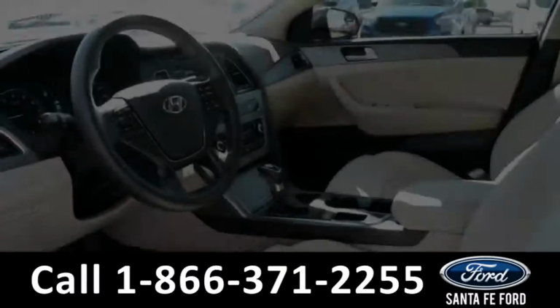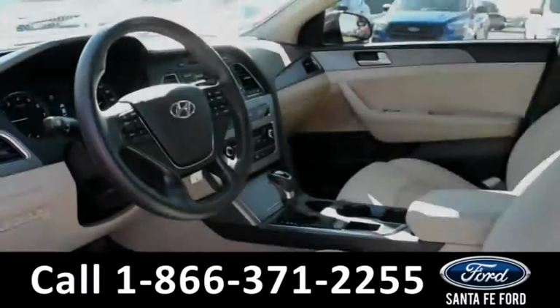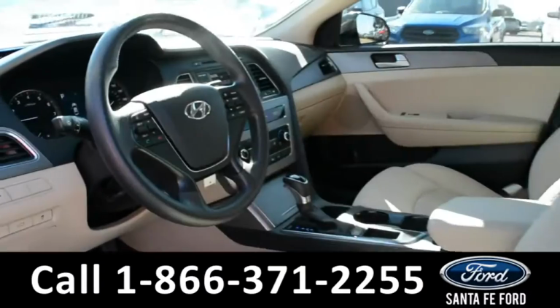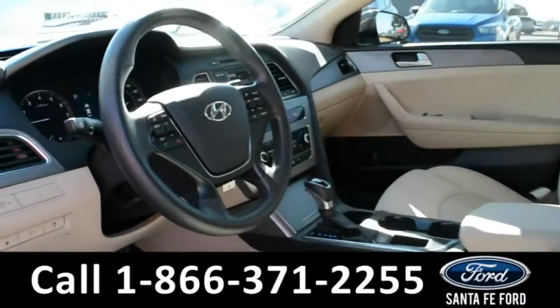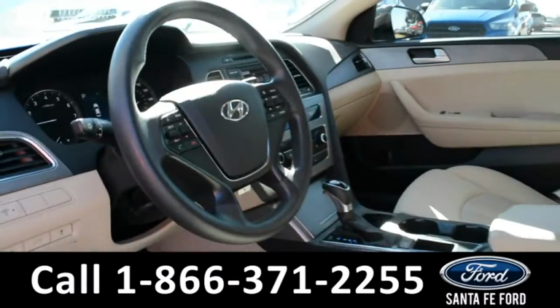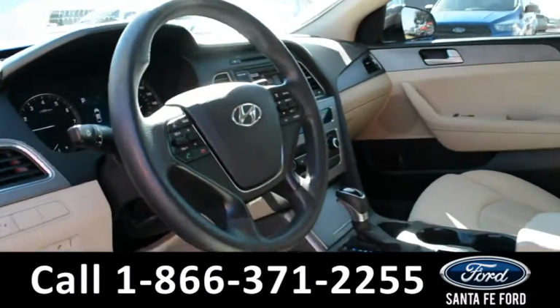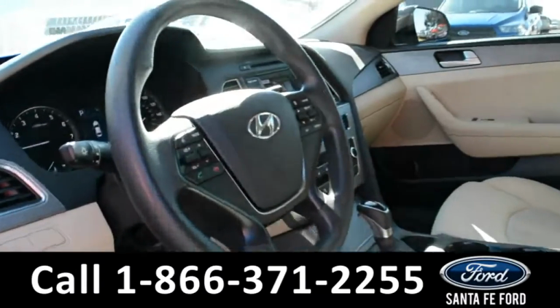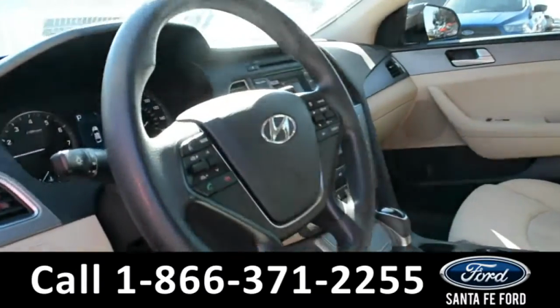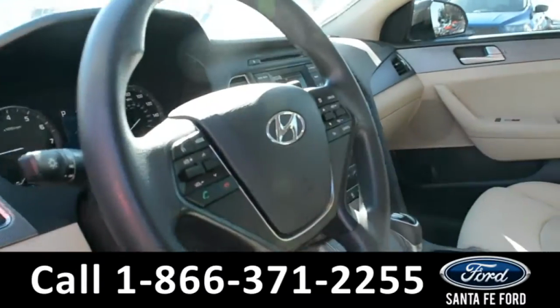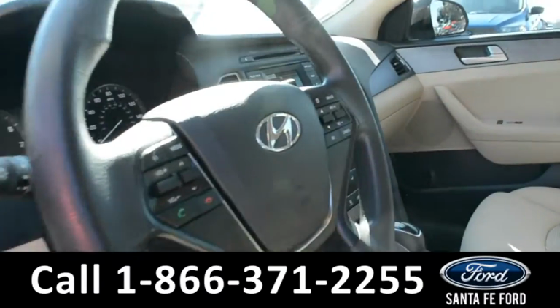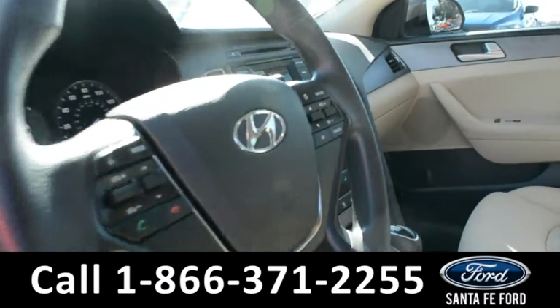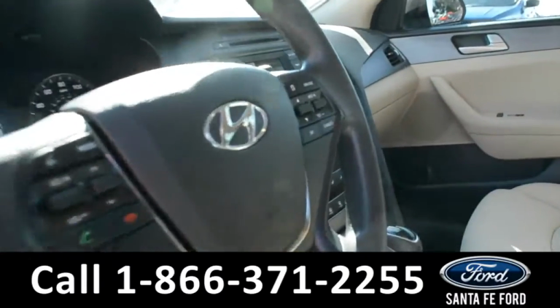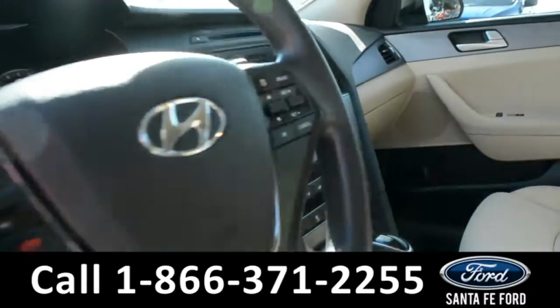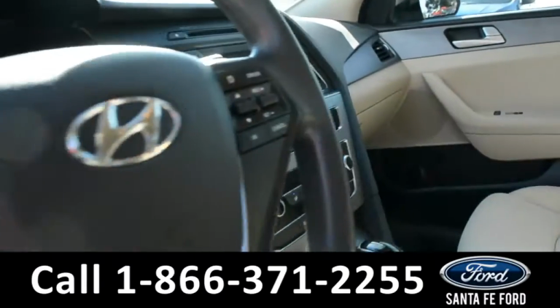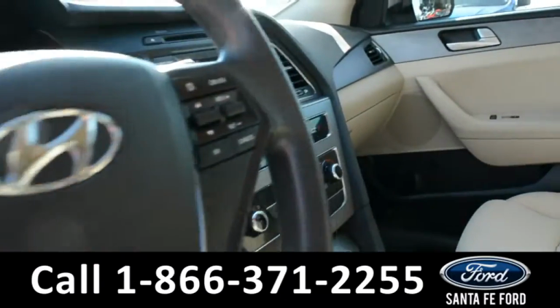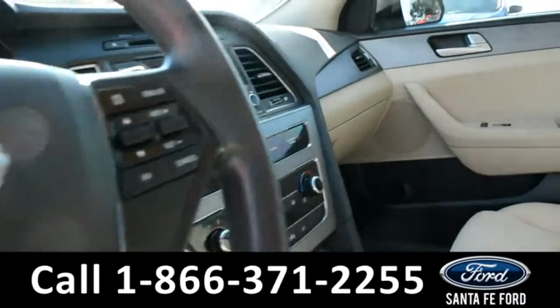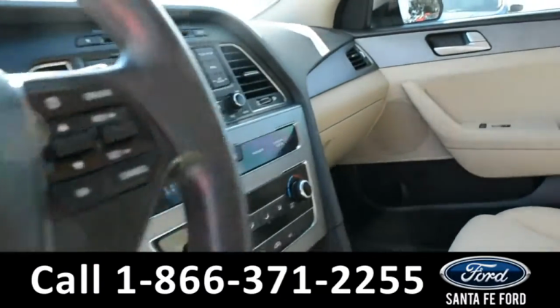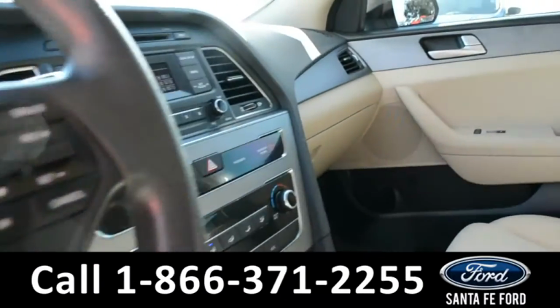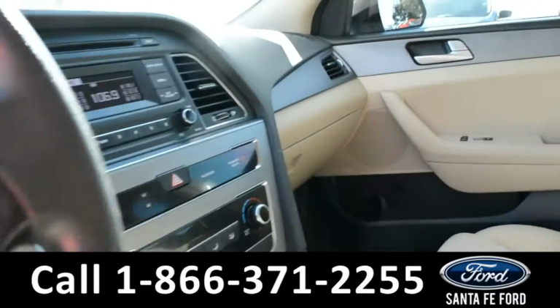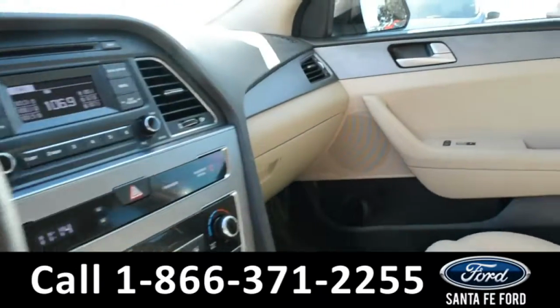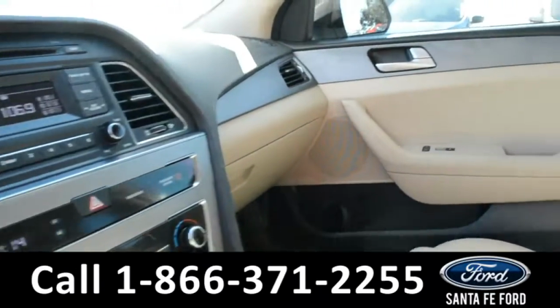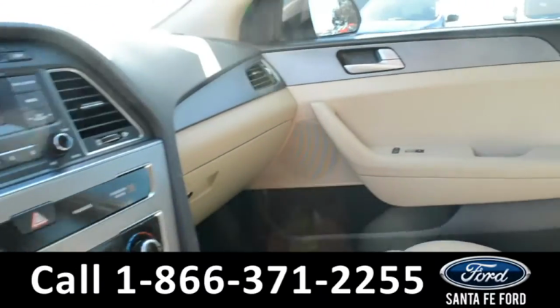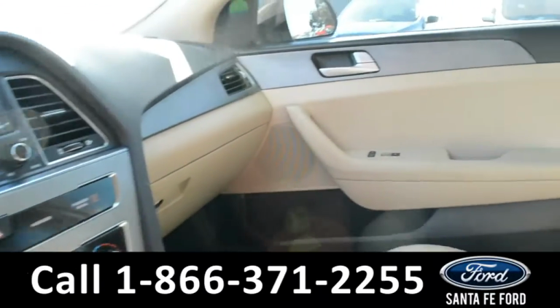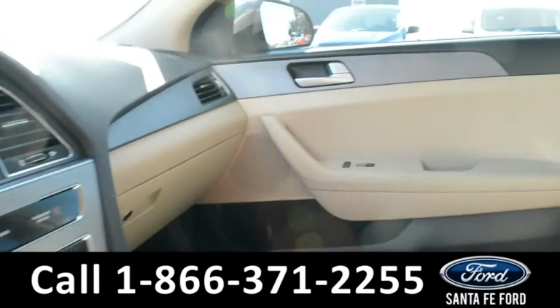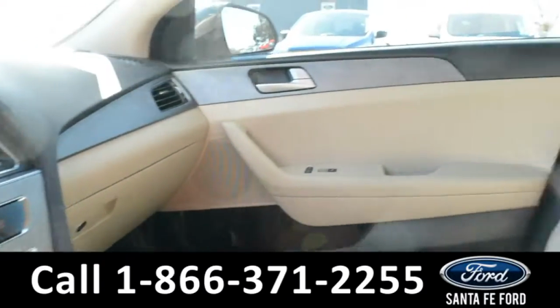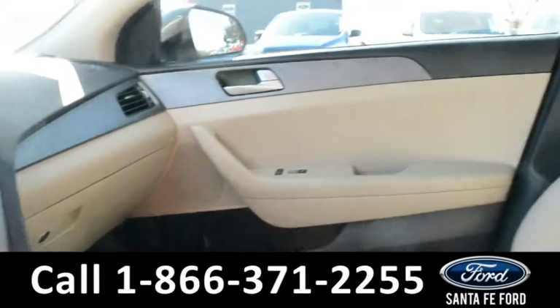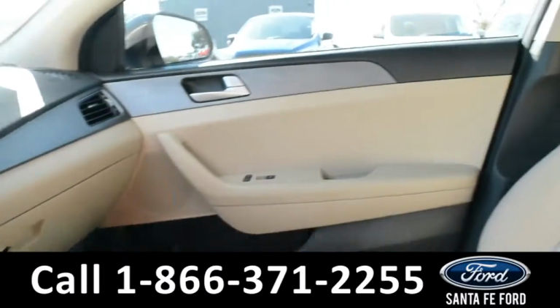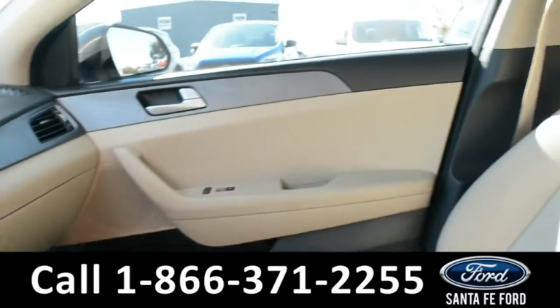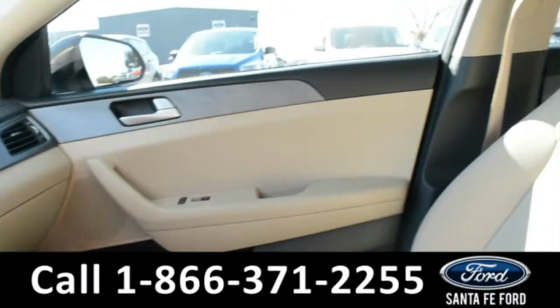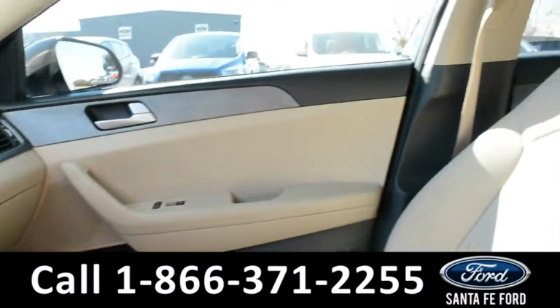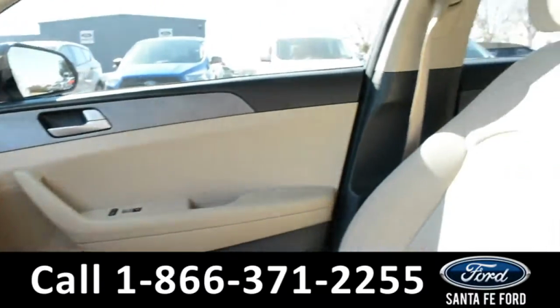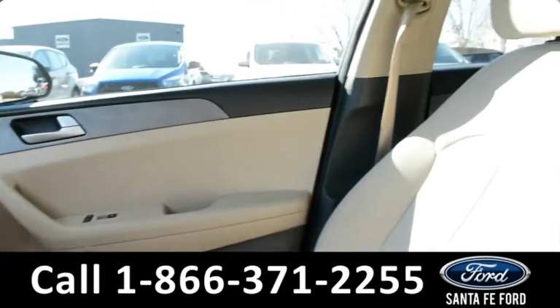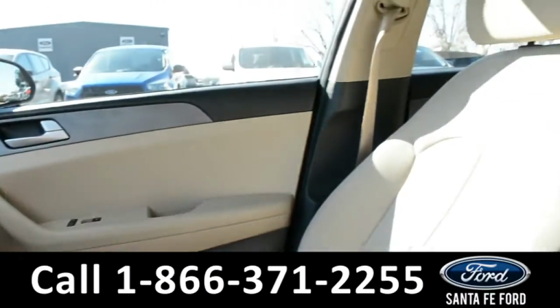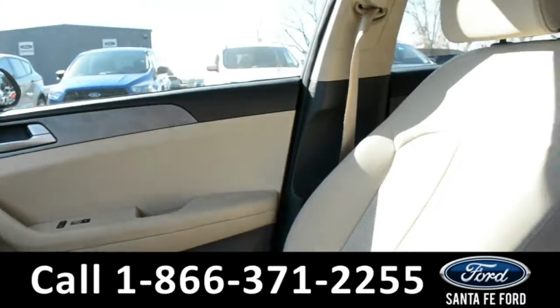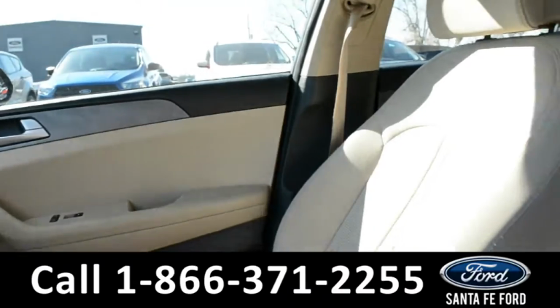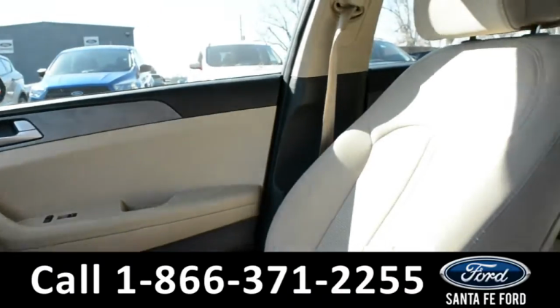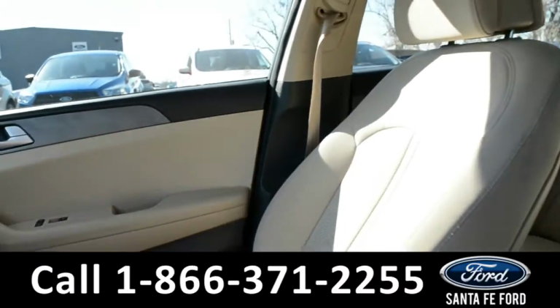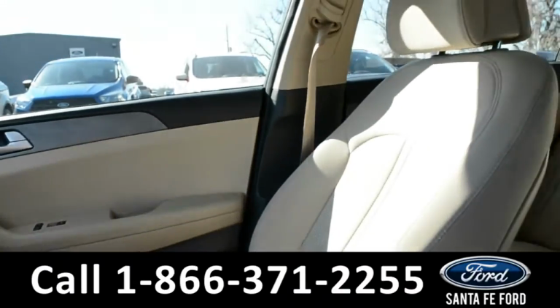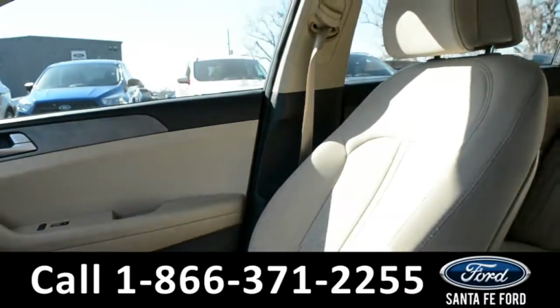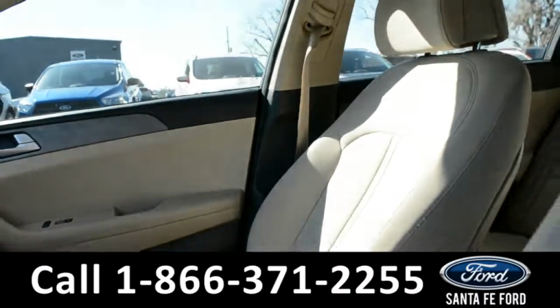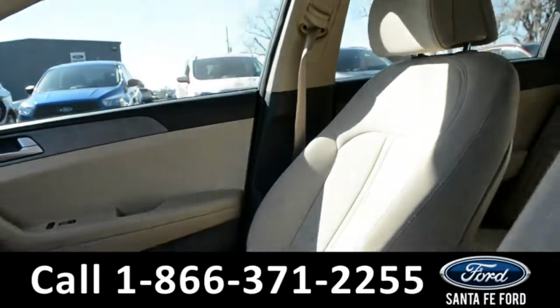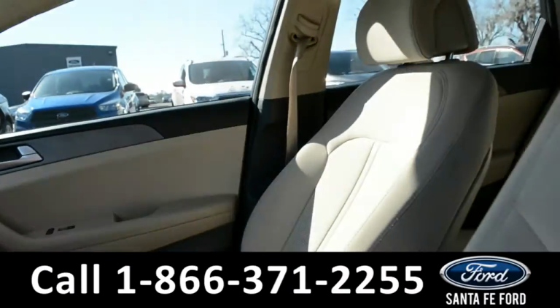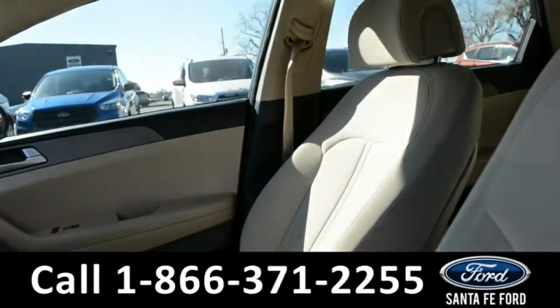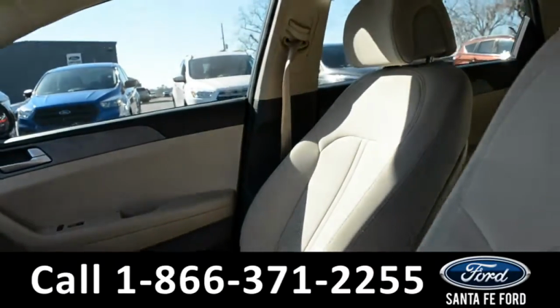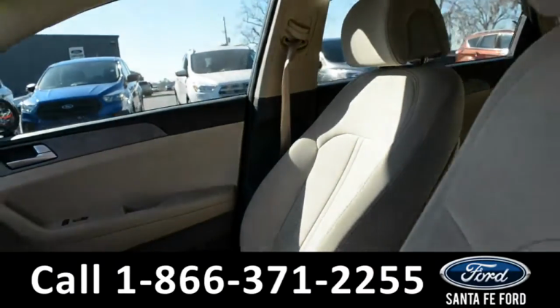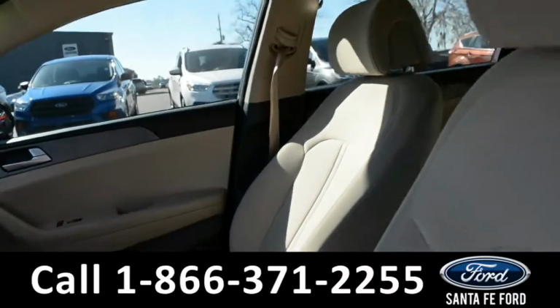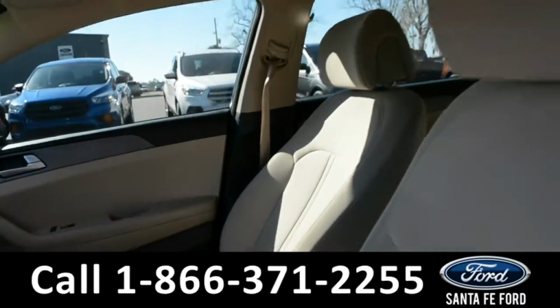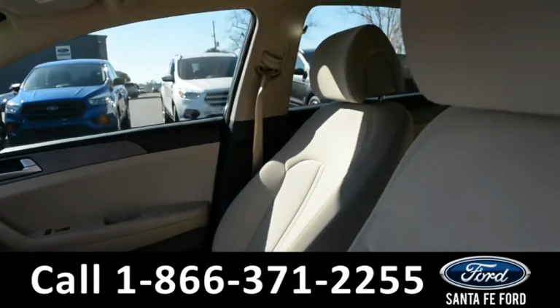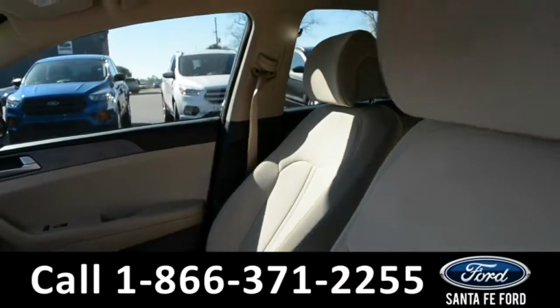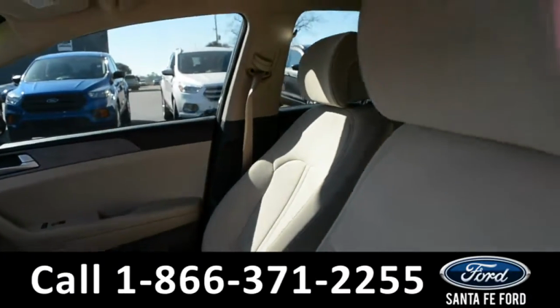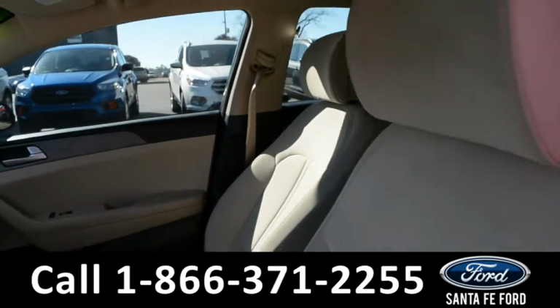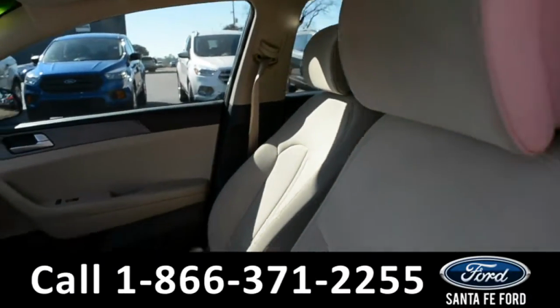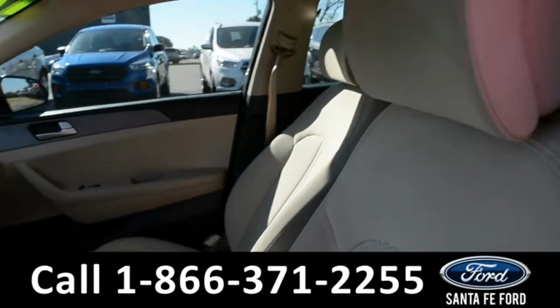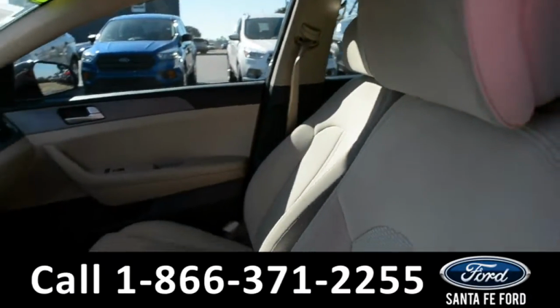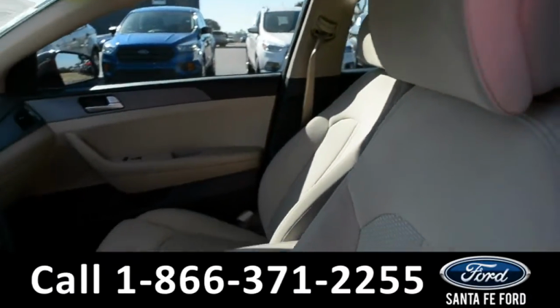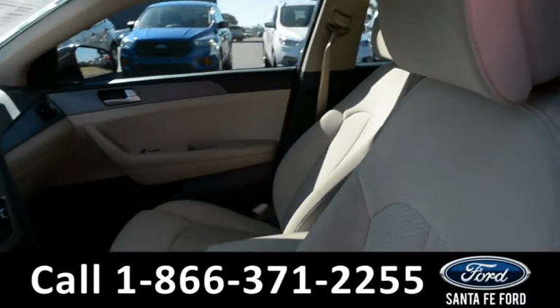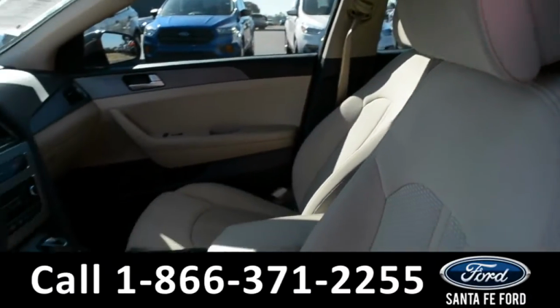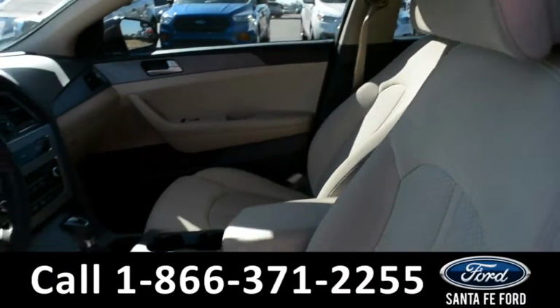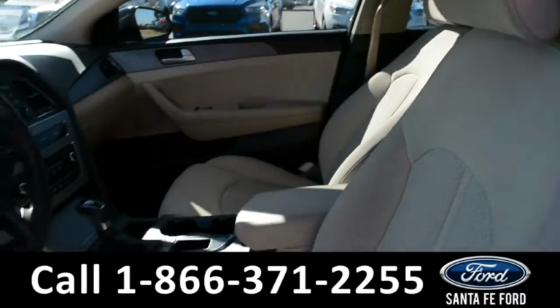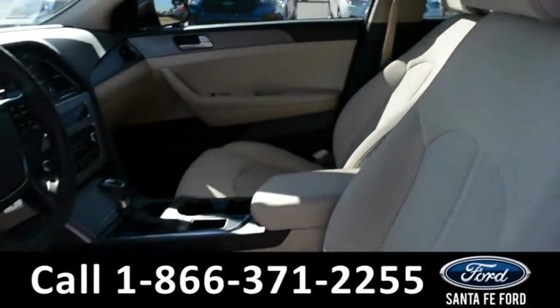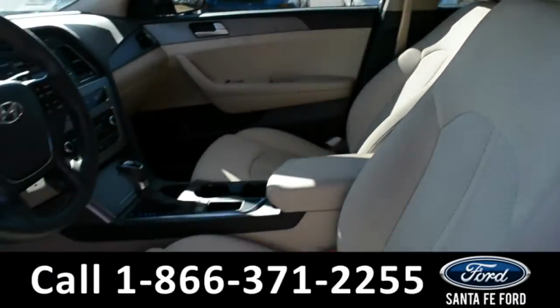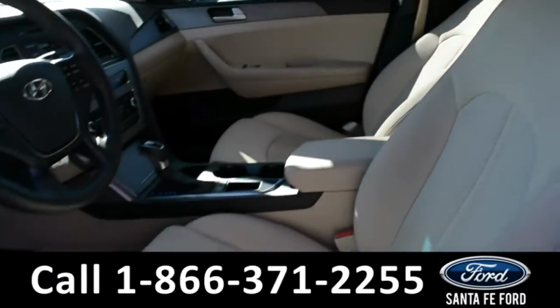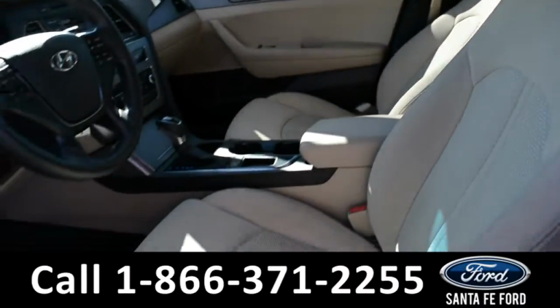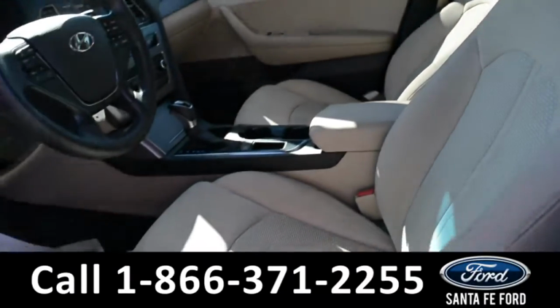Here's a quick look at the inside. These seats are a tan cloth and they are in excellent condition.